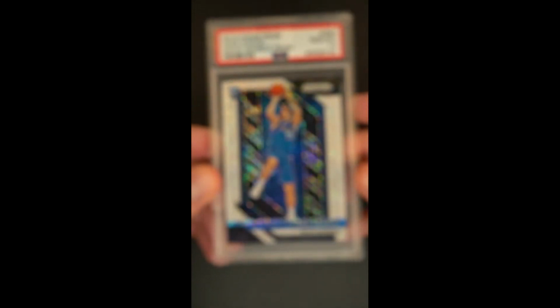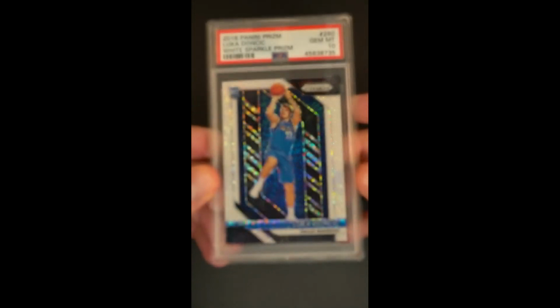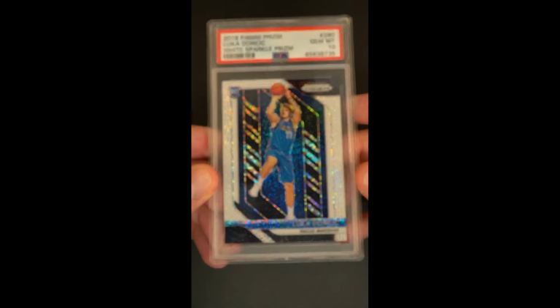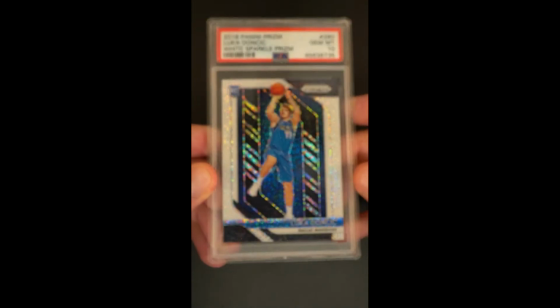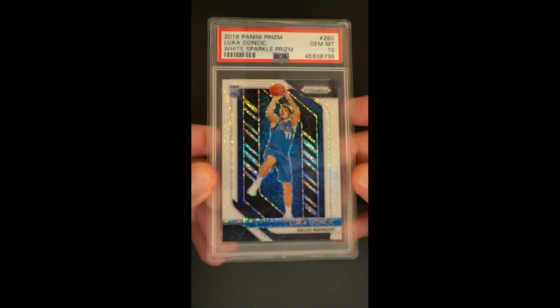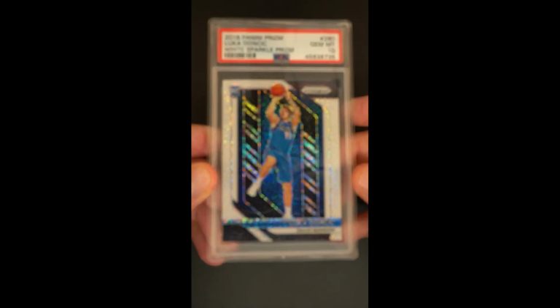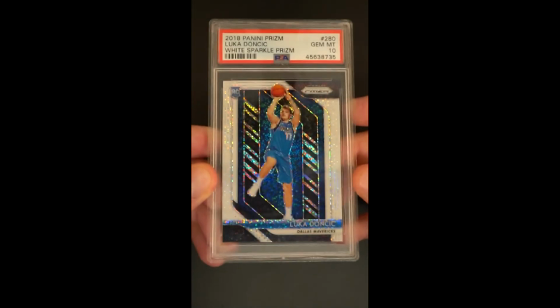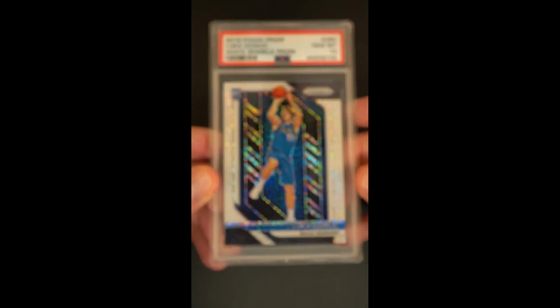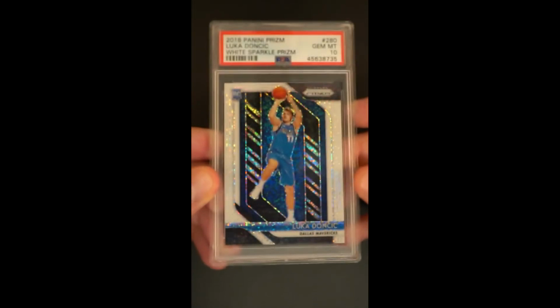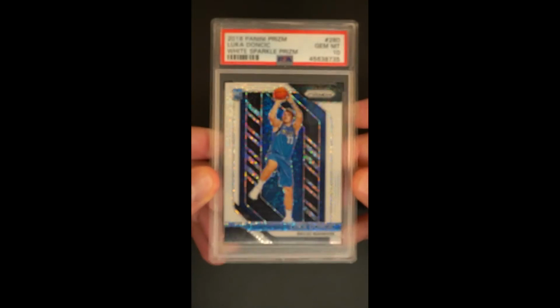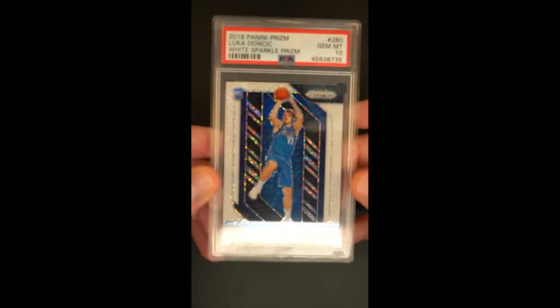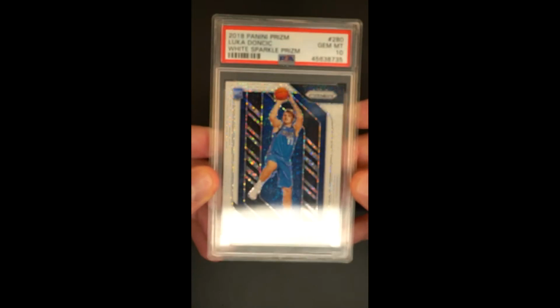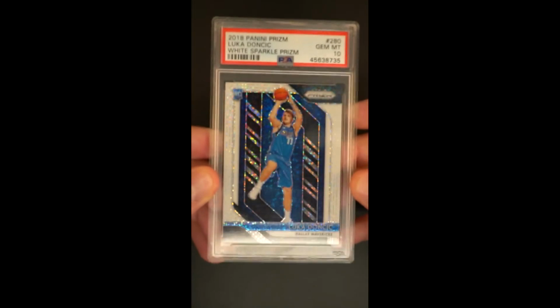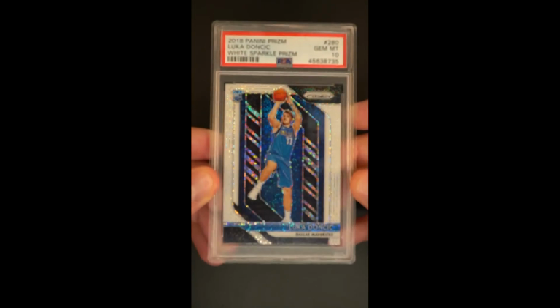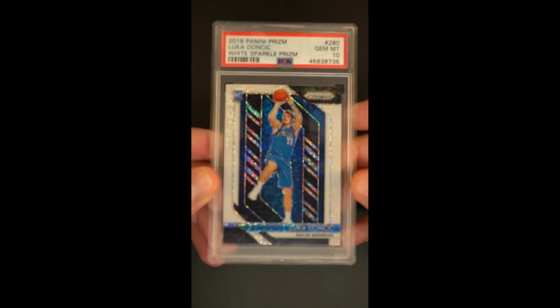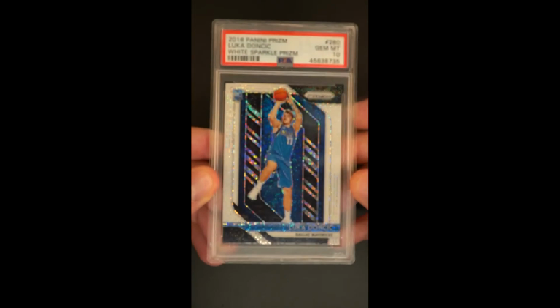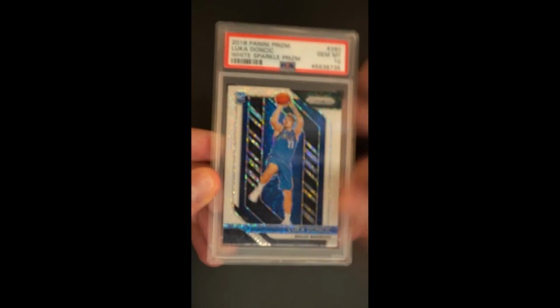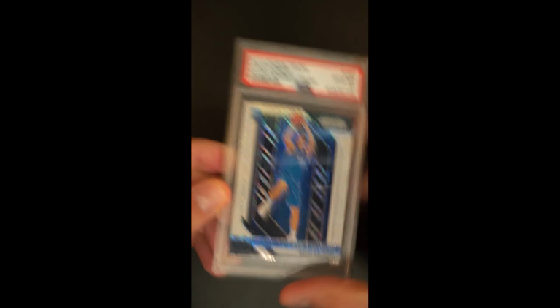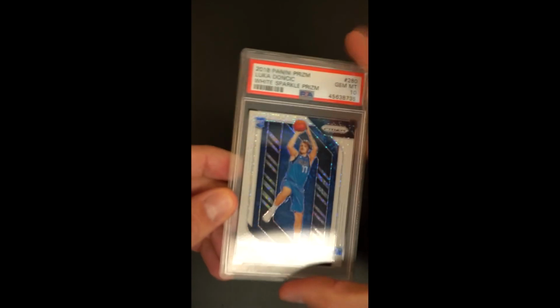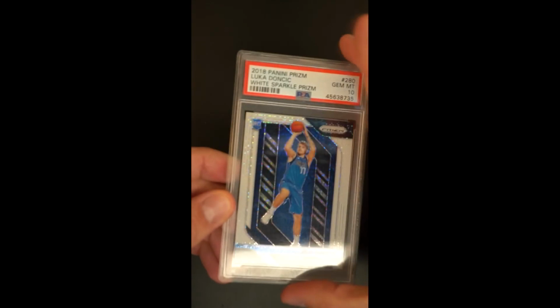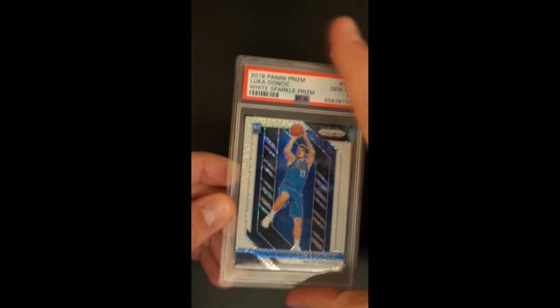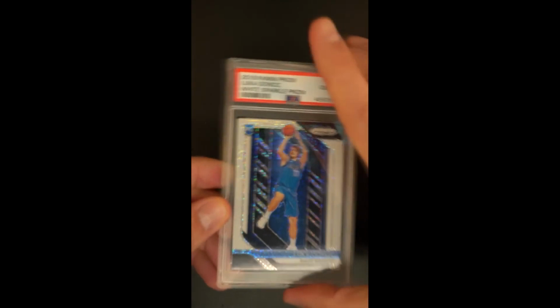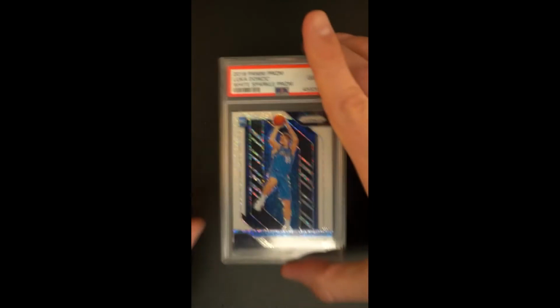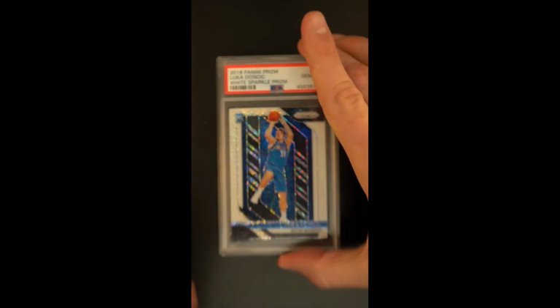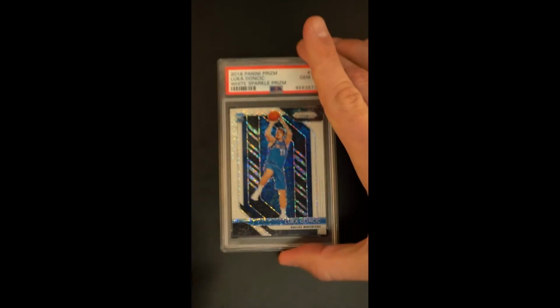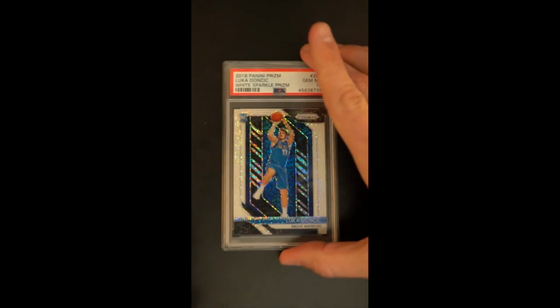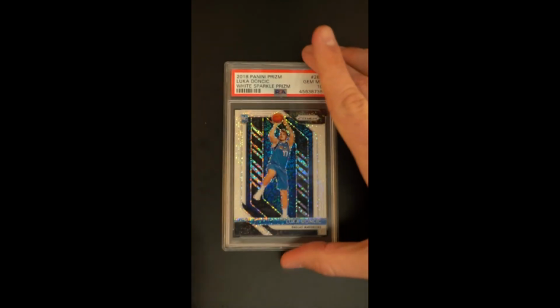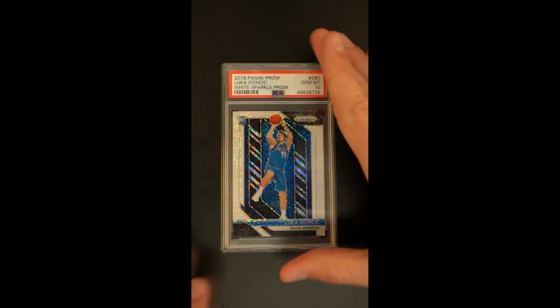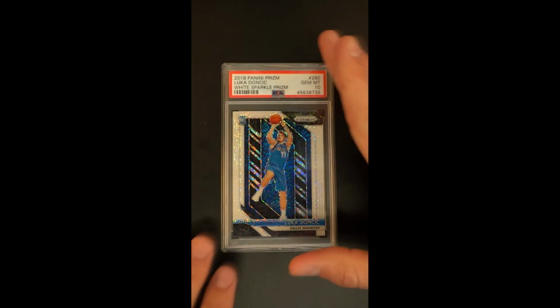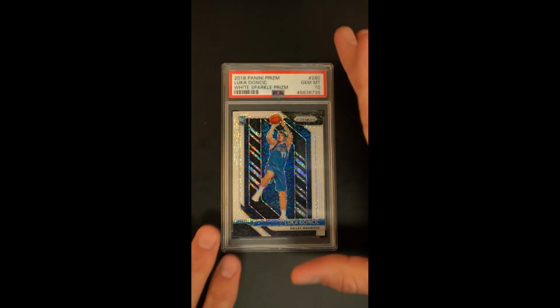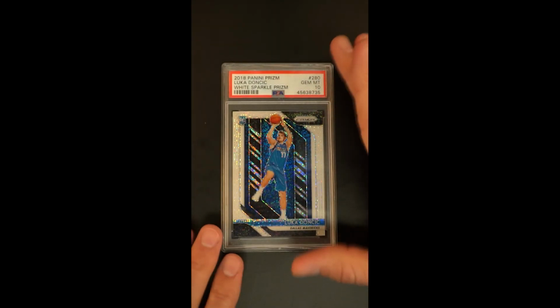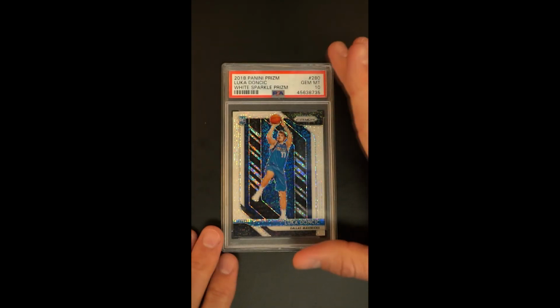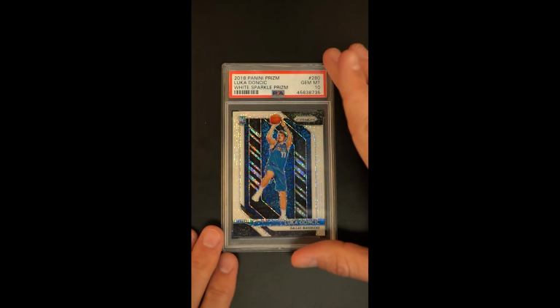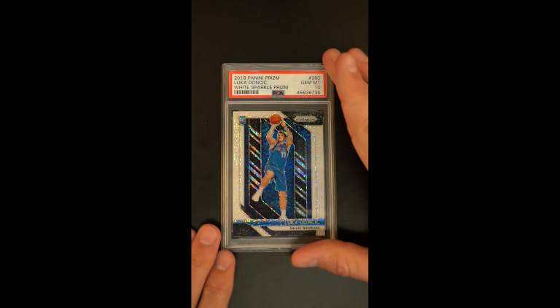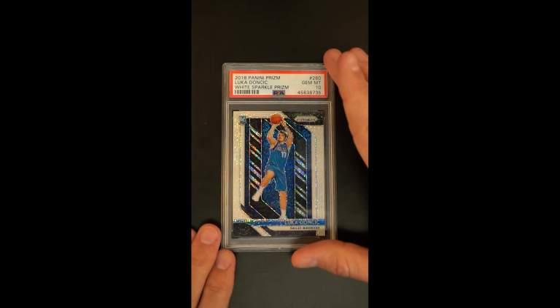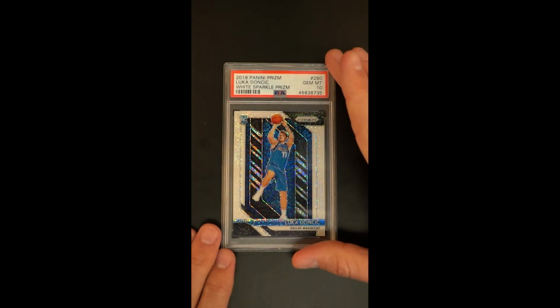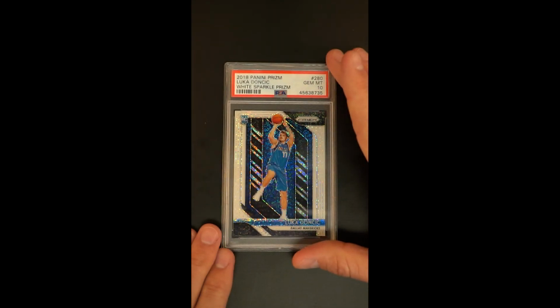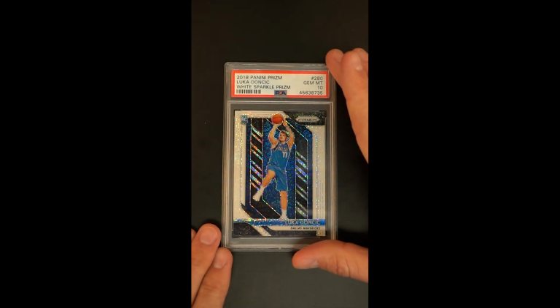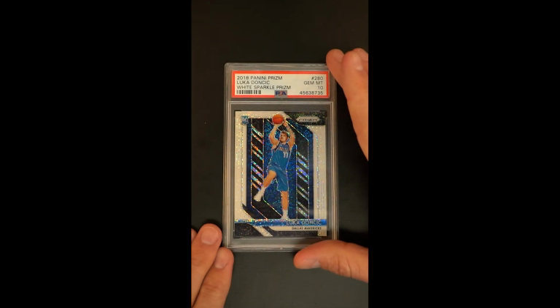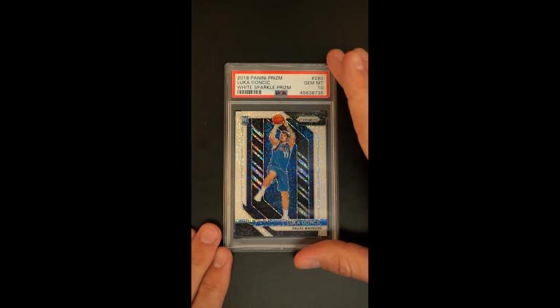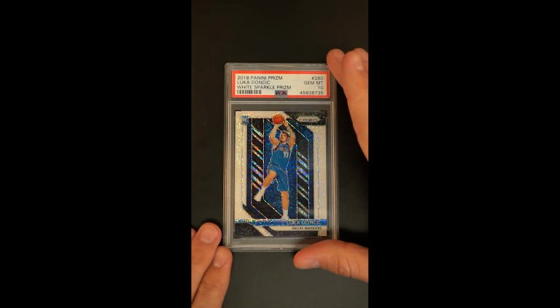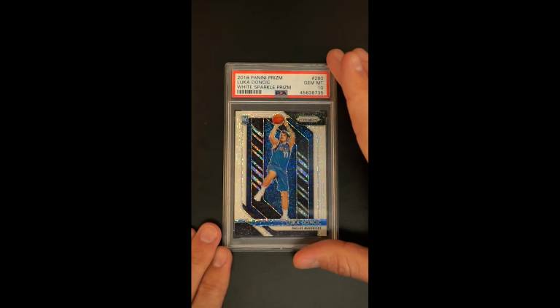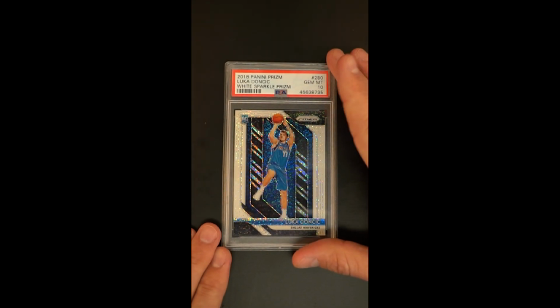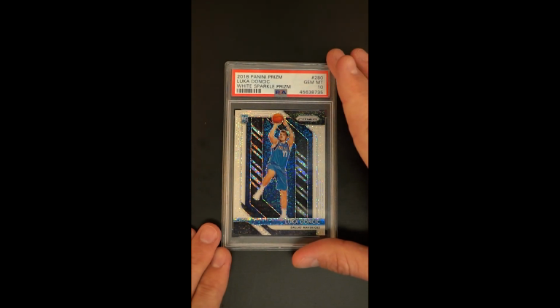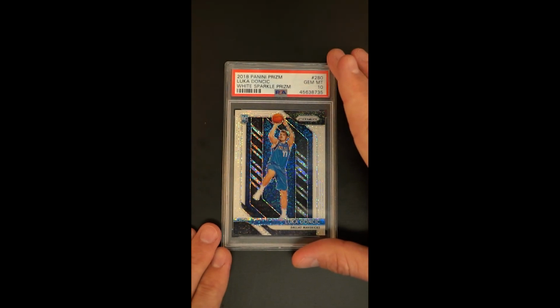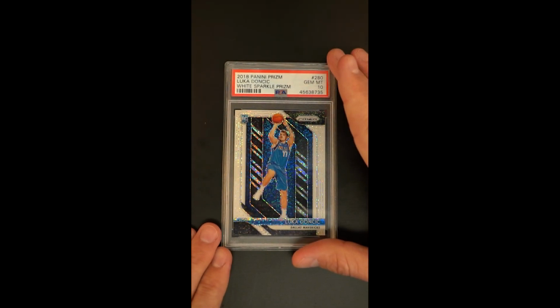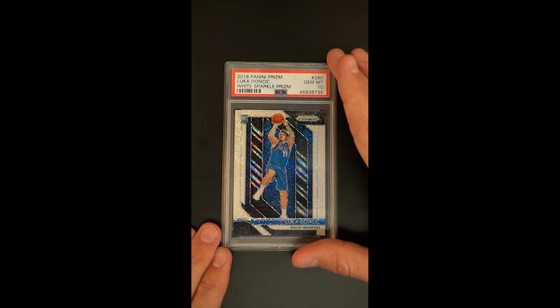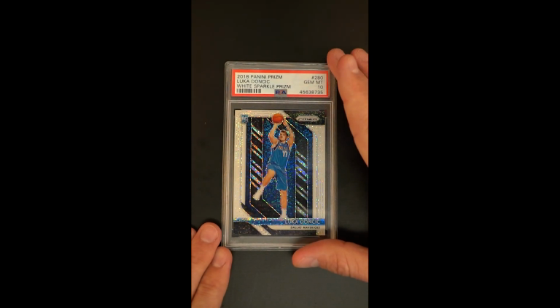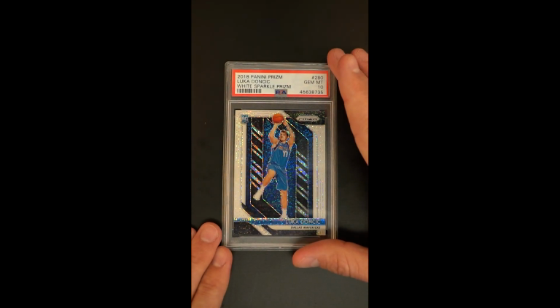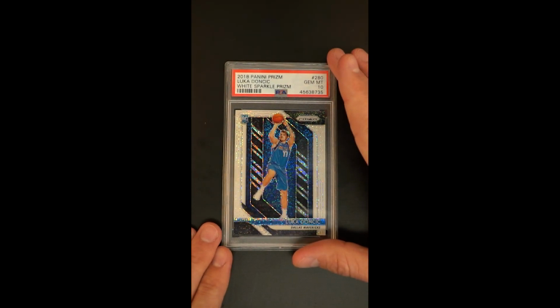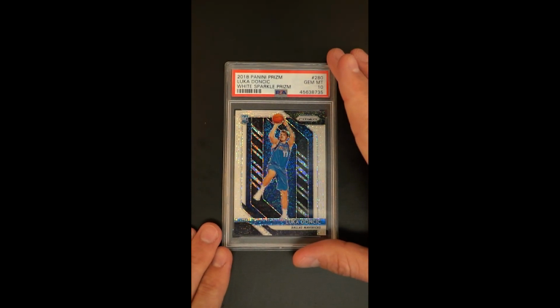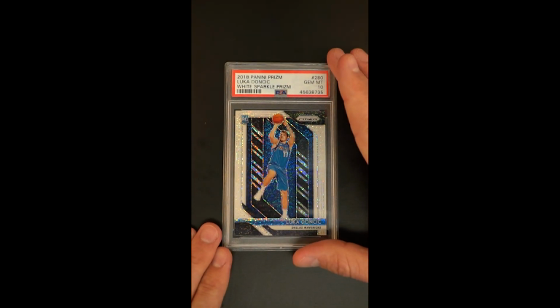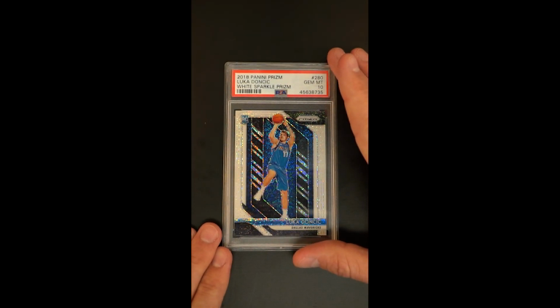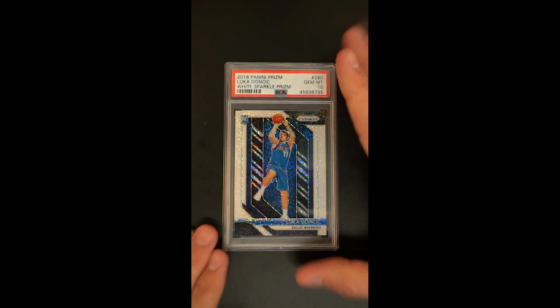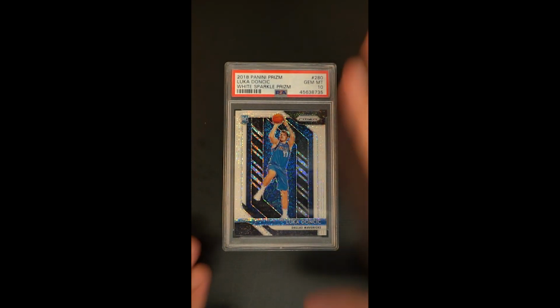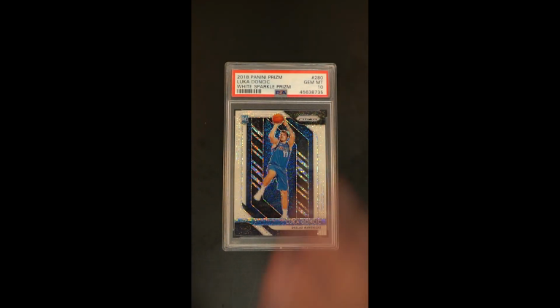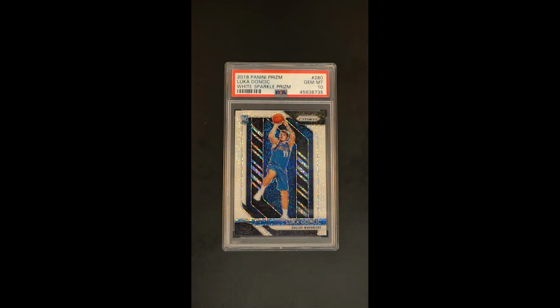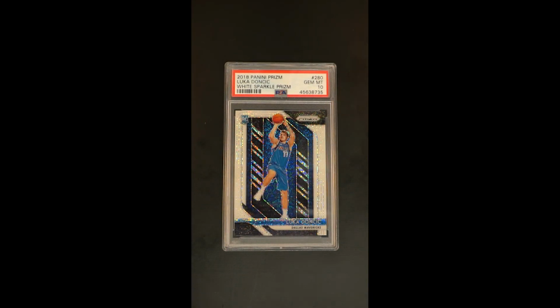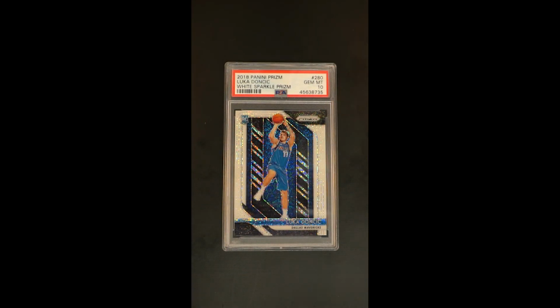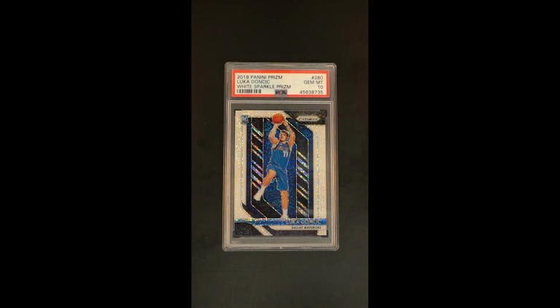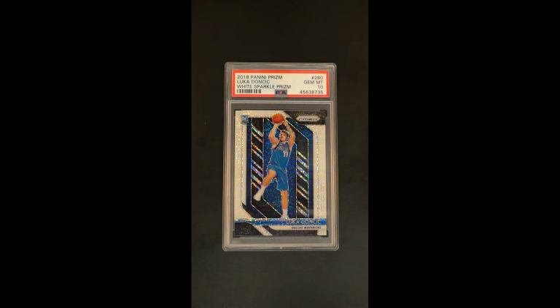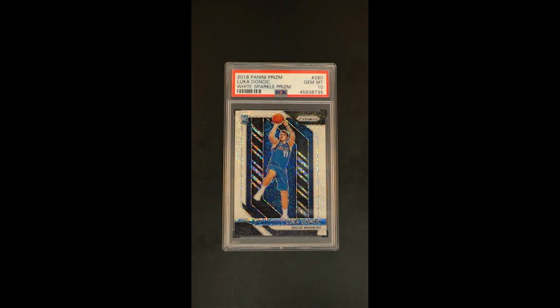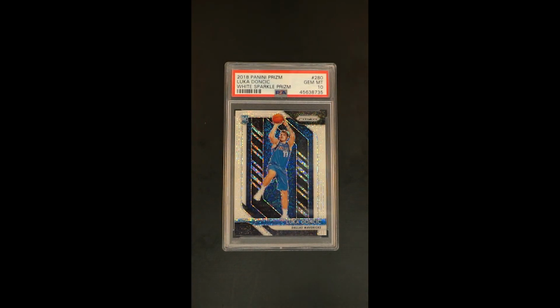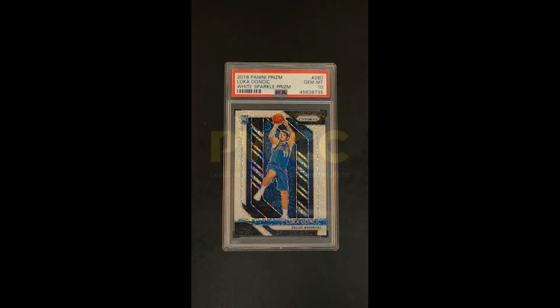Soup to nuts, just one of those highly coveted and important Luka rookies, and we're absolutely delighted to feature it.